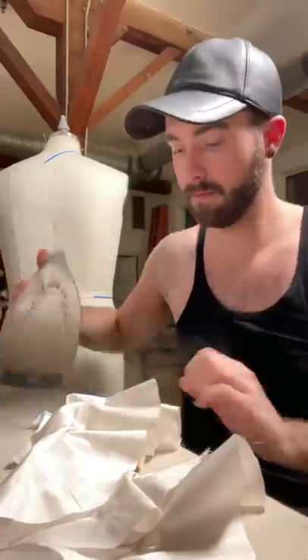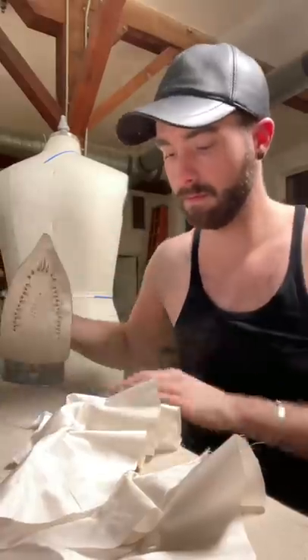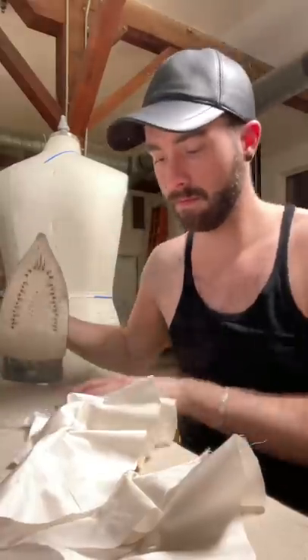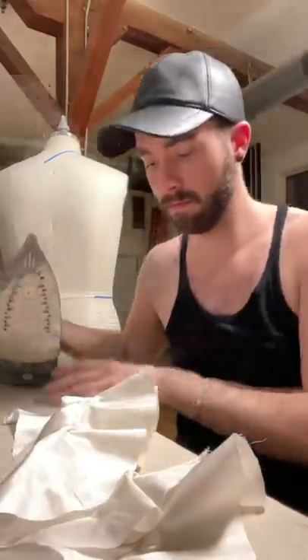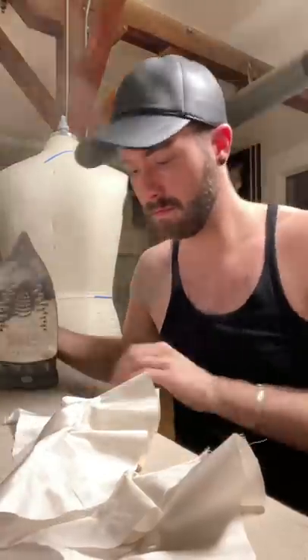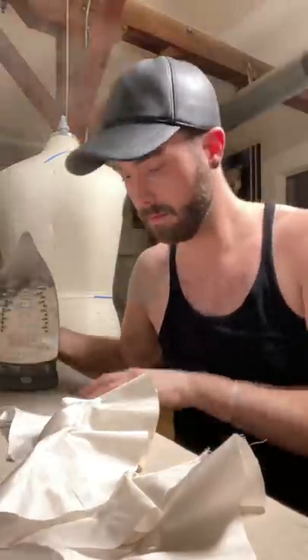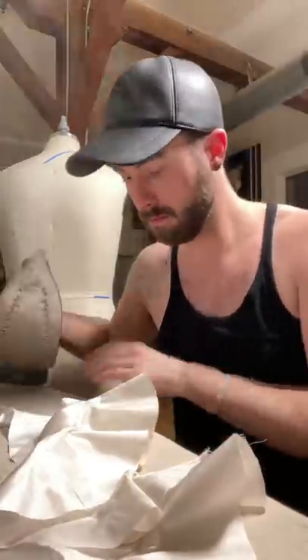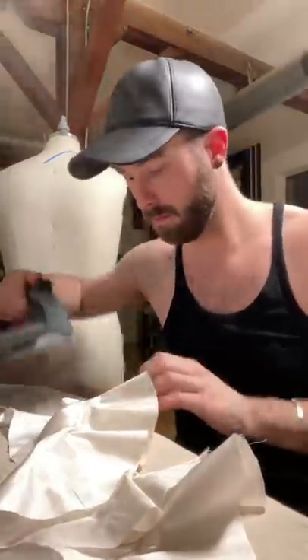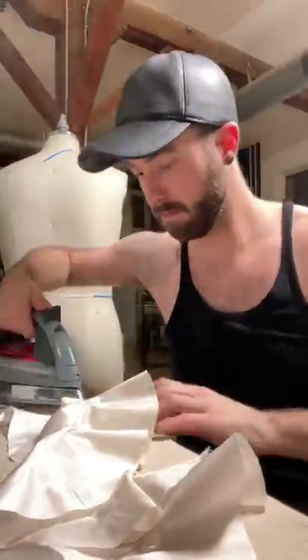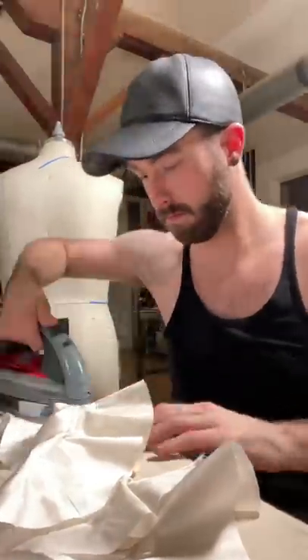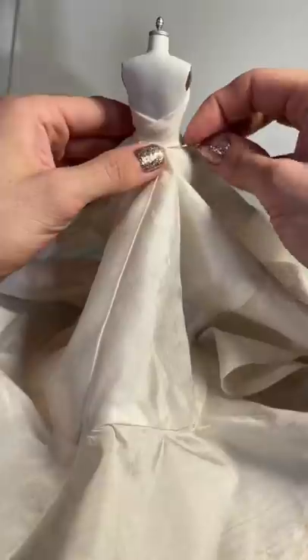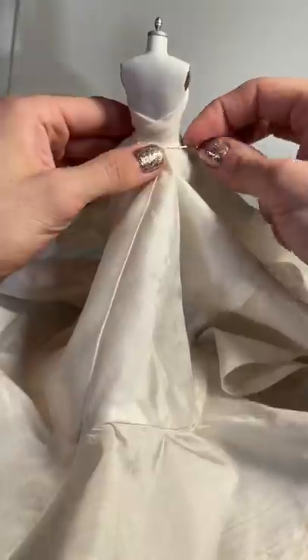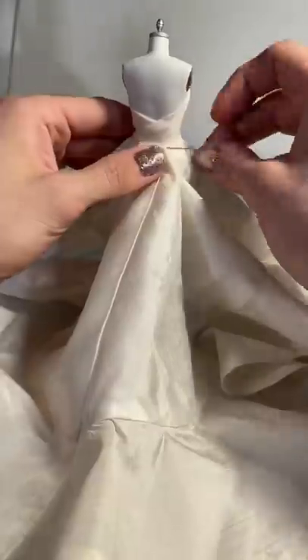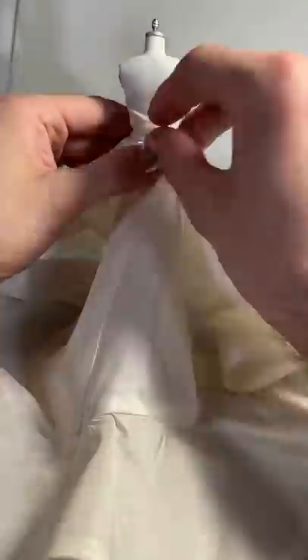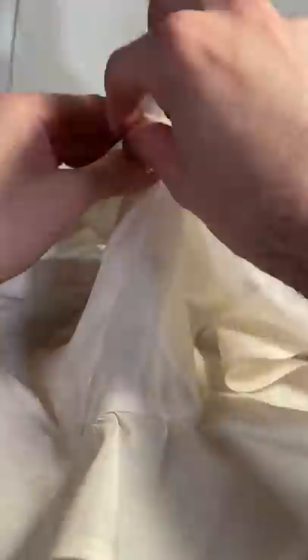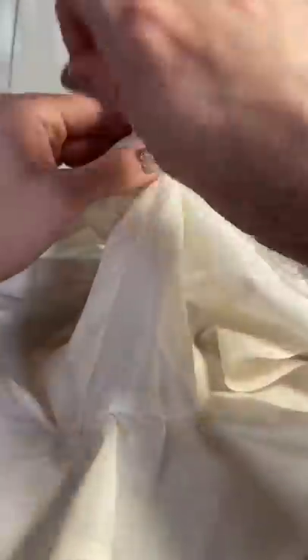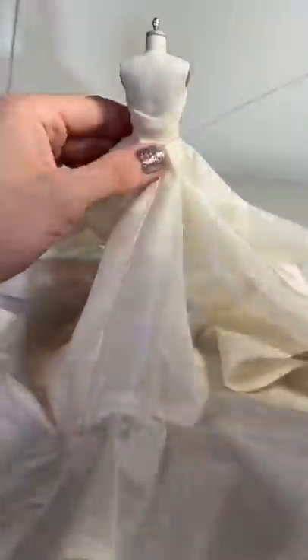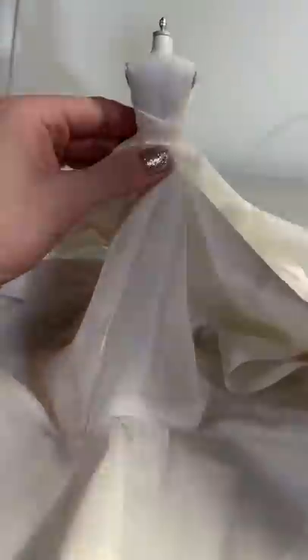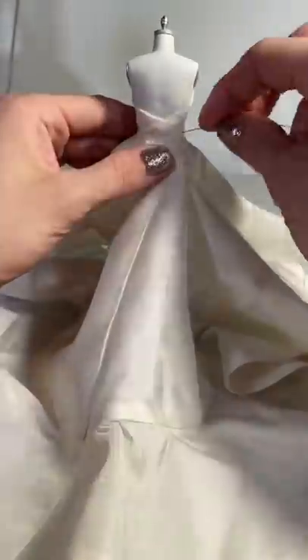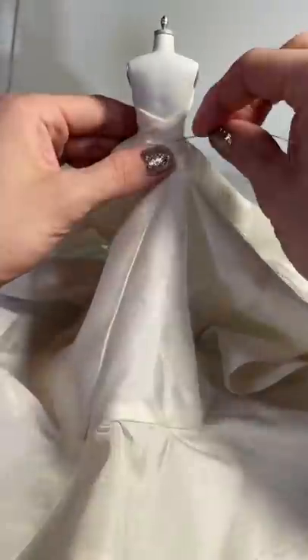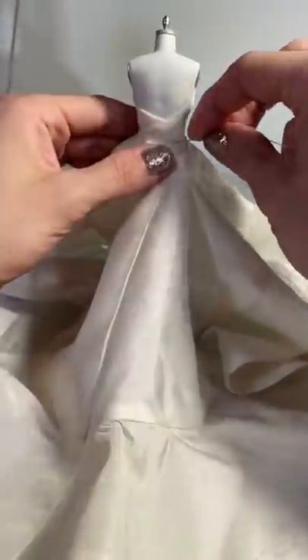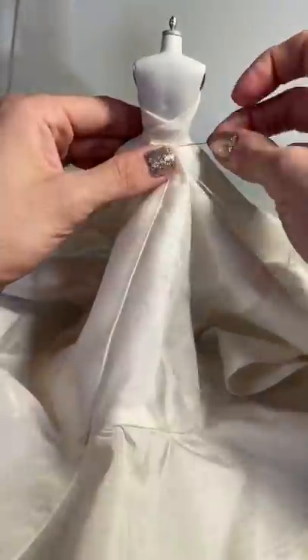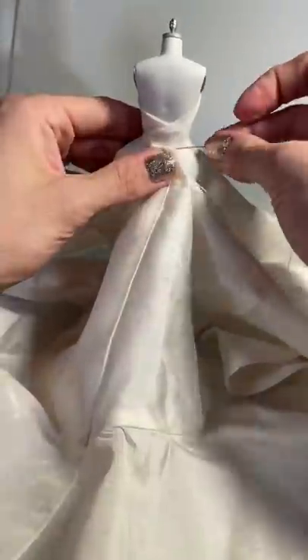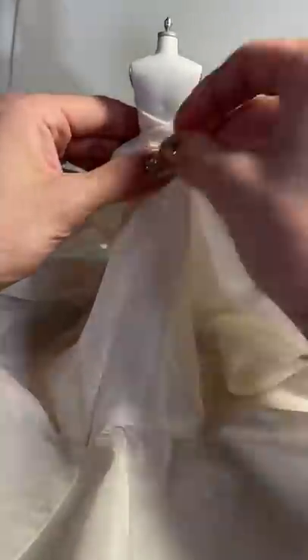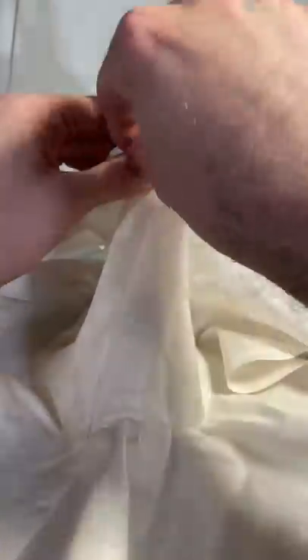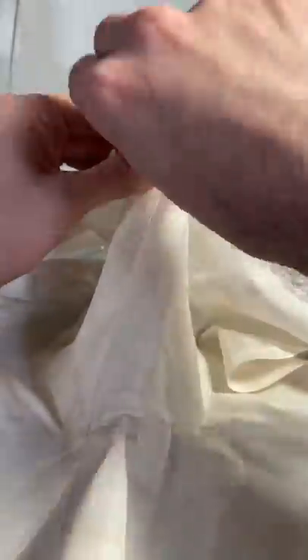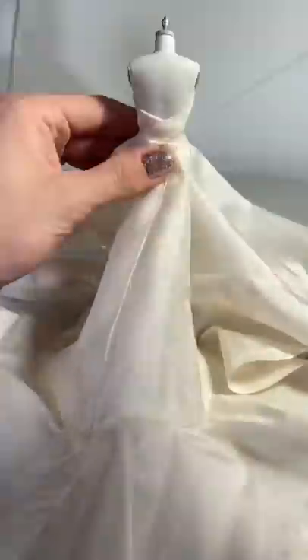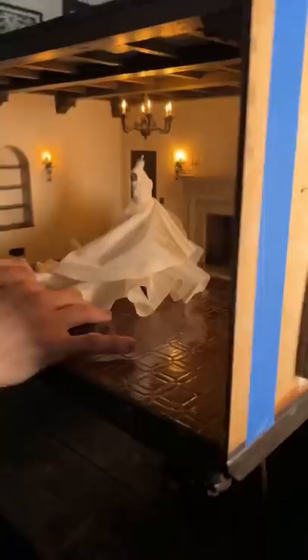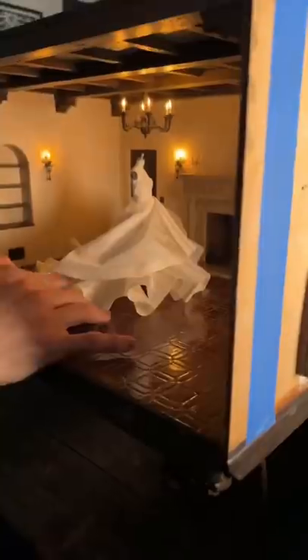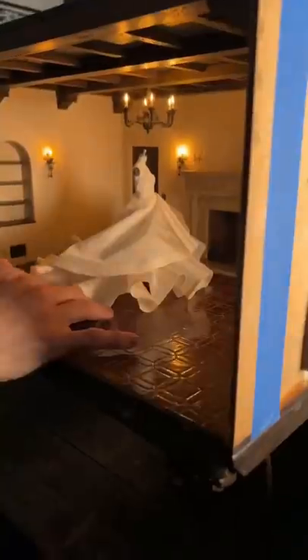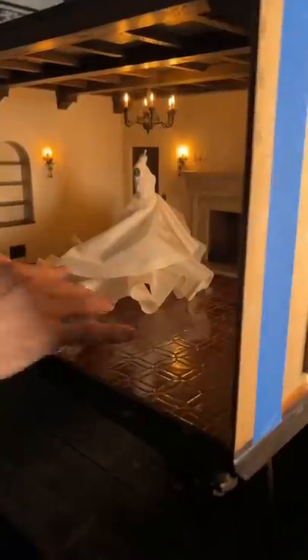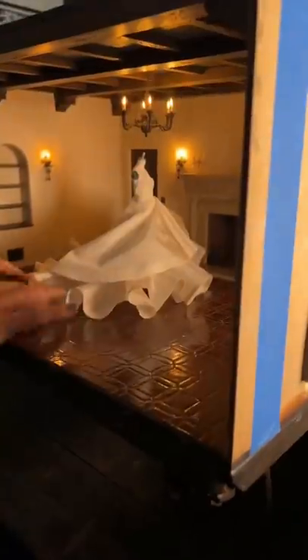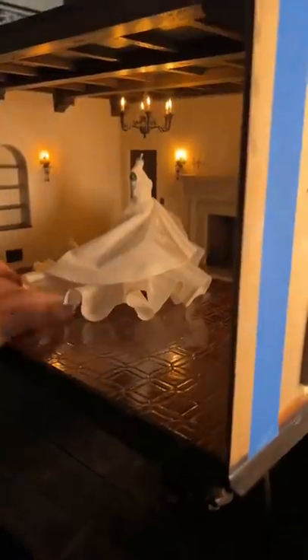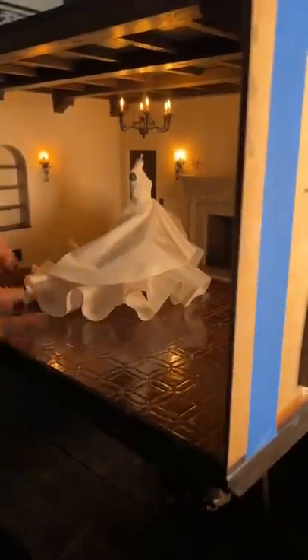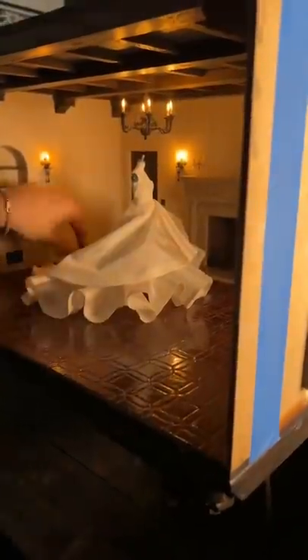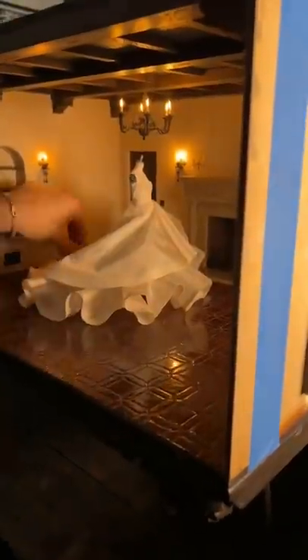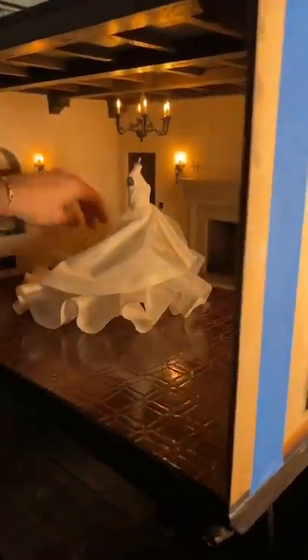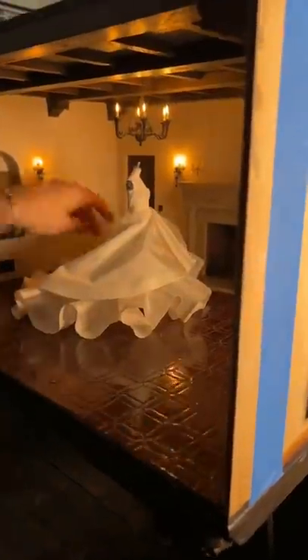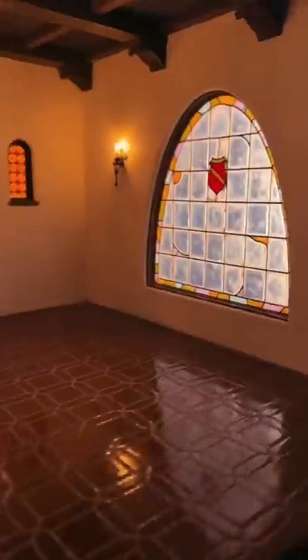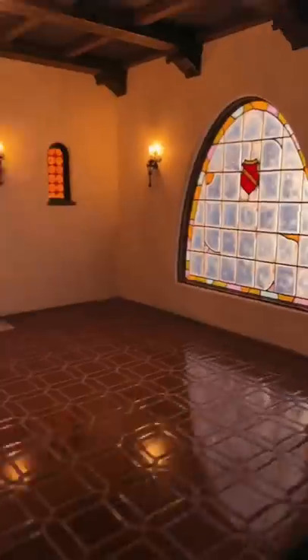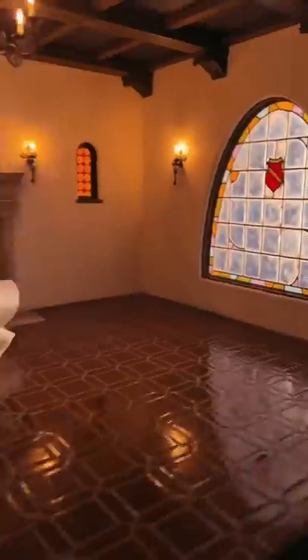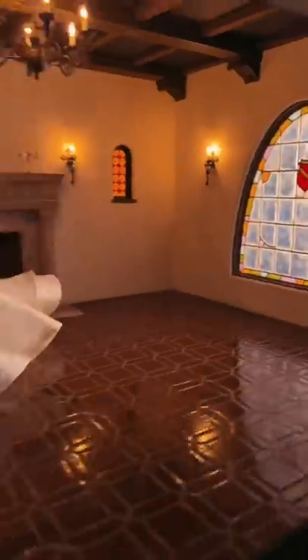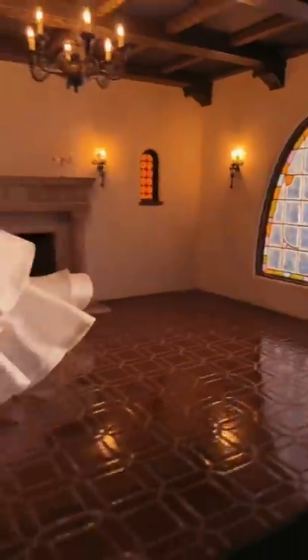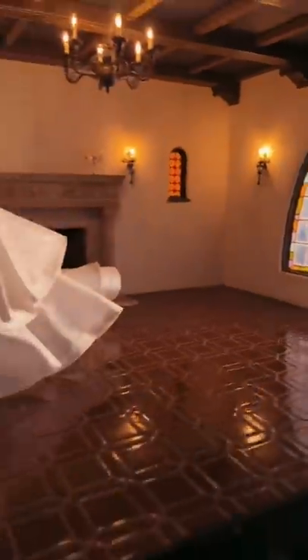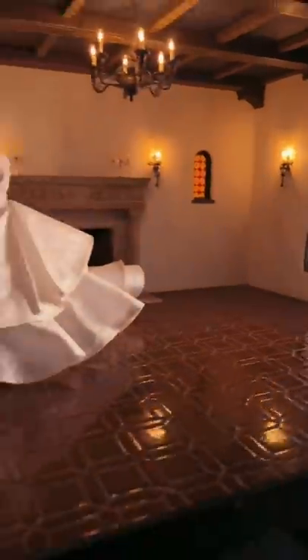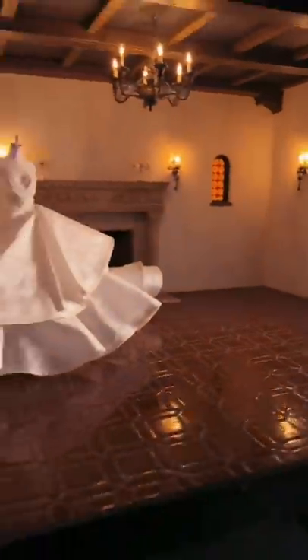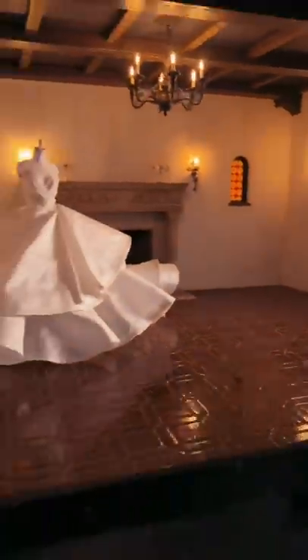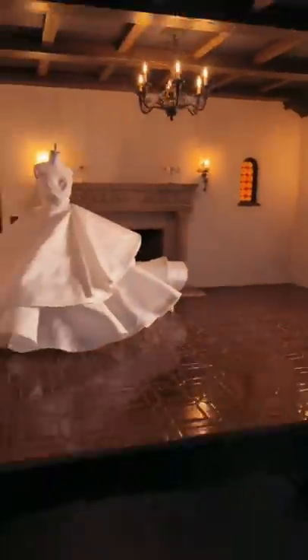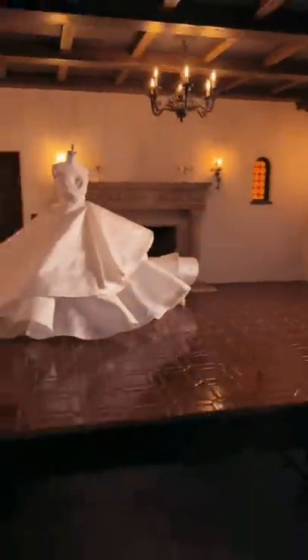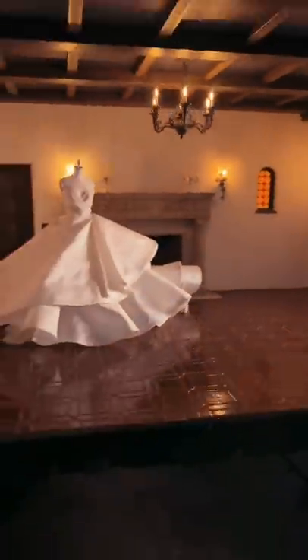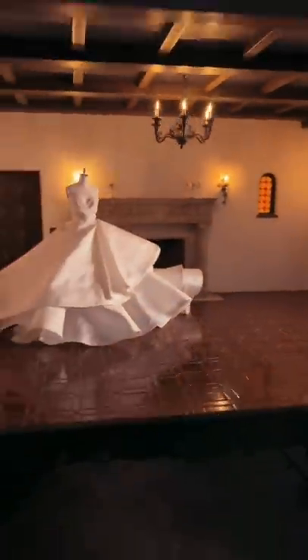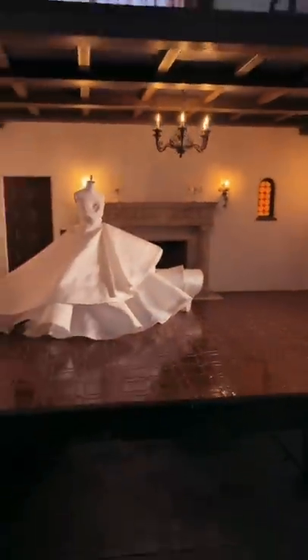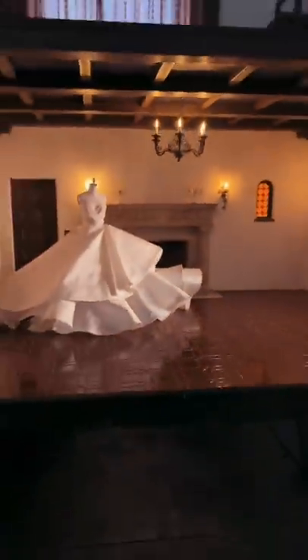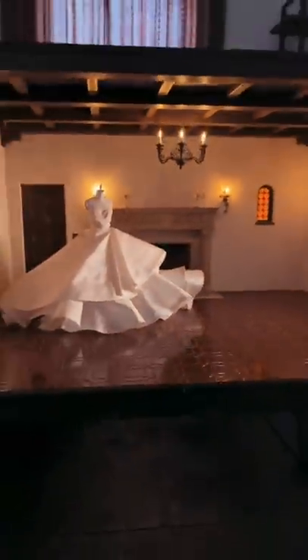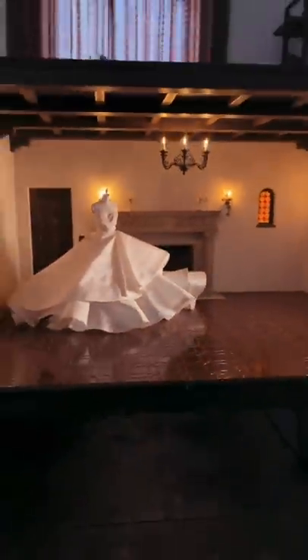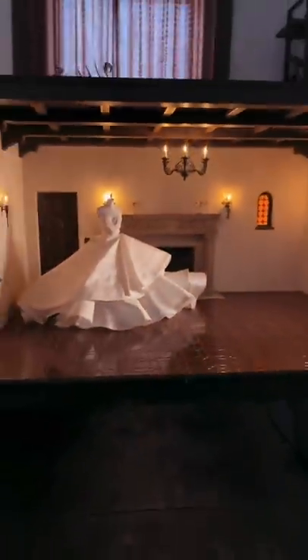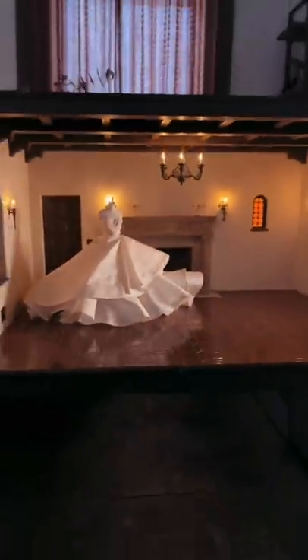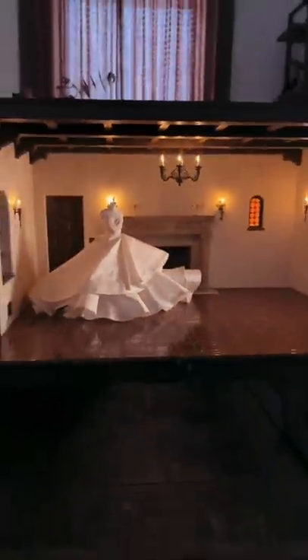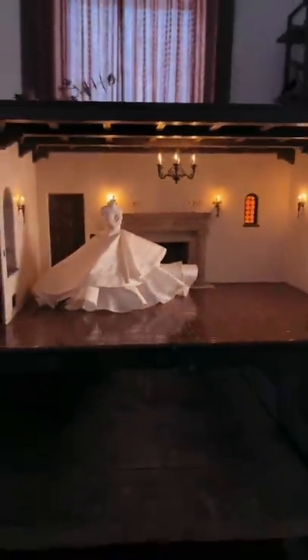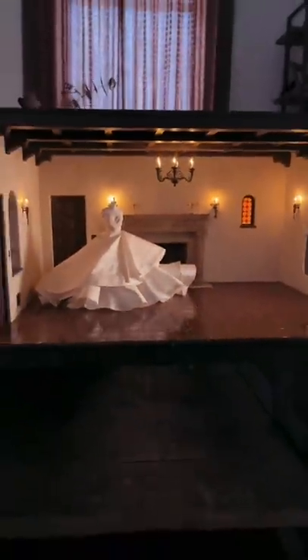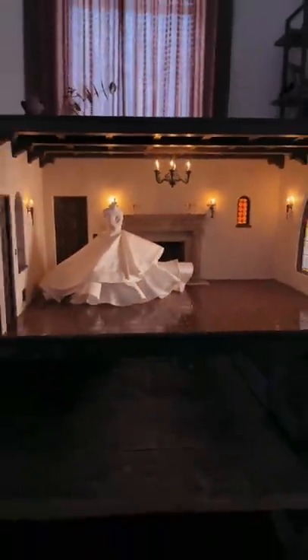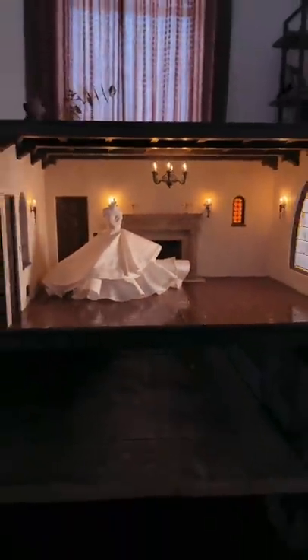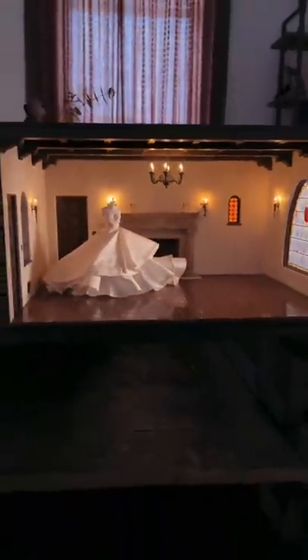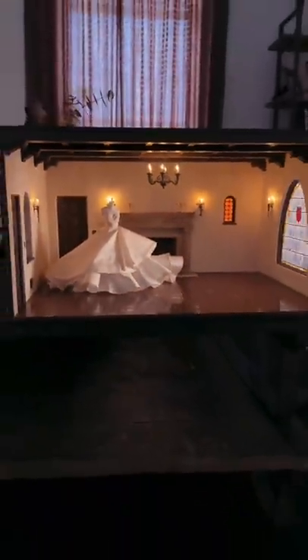After a few finishing details, it was time to reveal the dress in one of my friend Chris Toledo's miniature rooms. To see more of the reveal in my full-length video, click the link in the description.